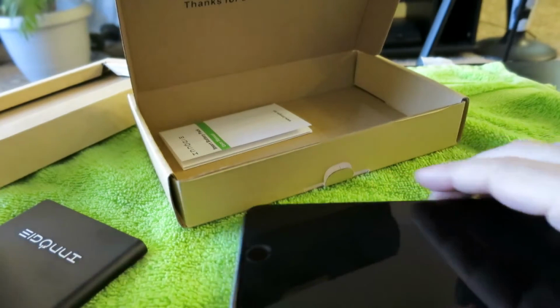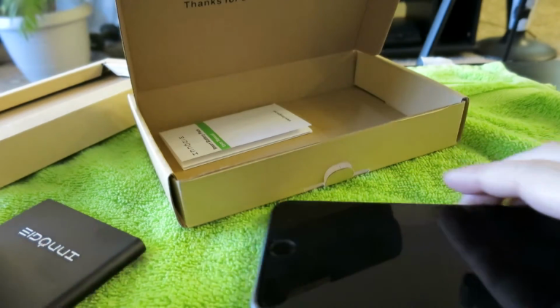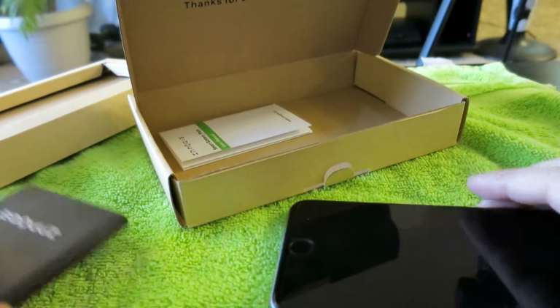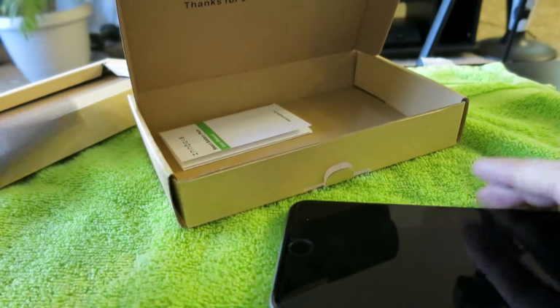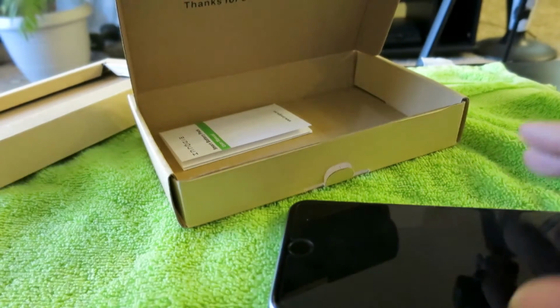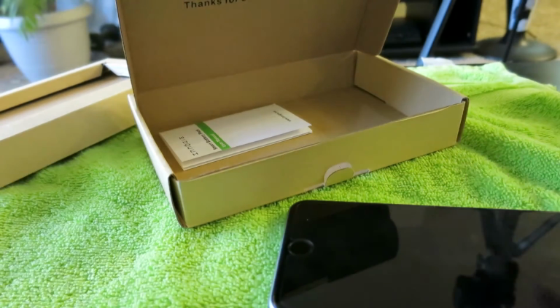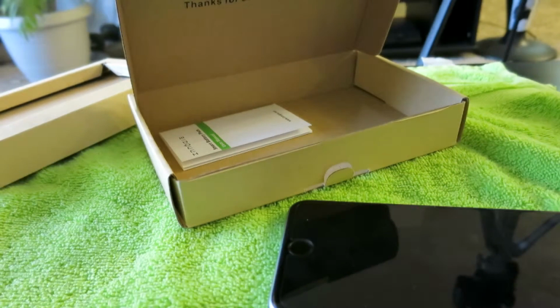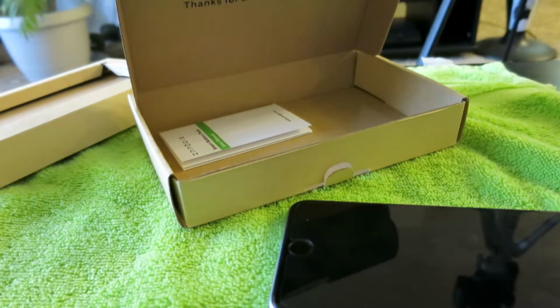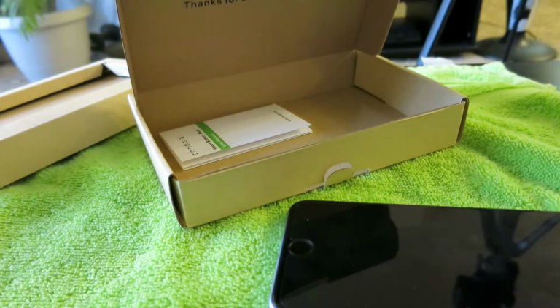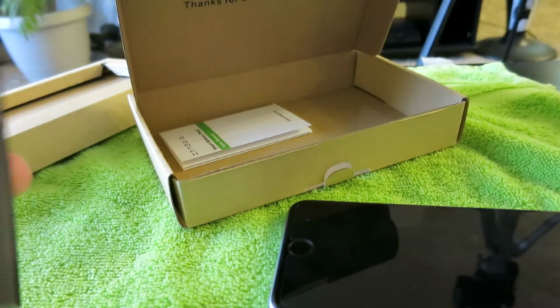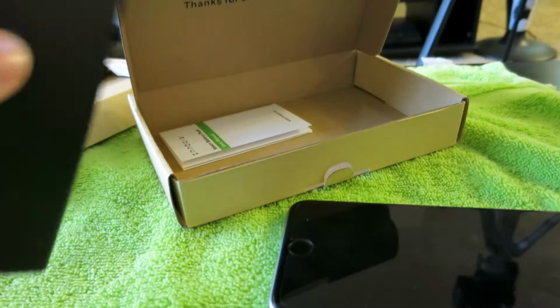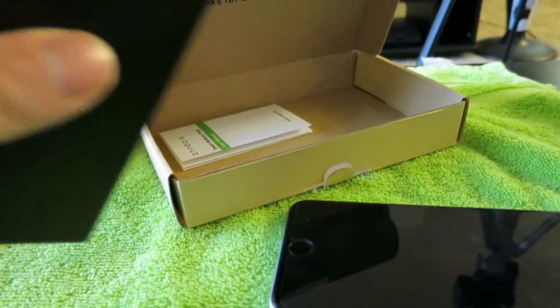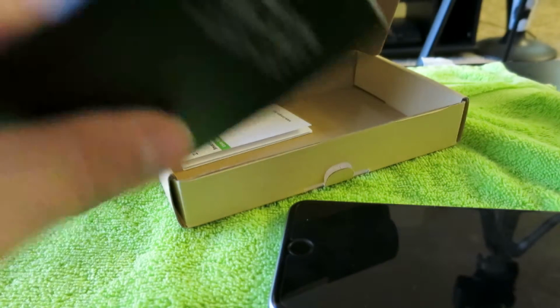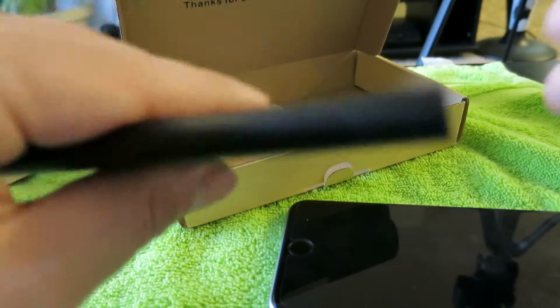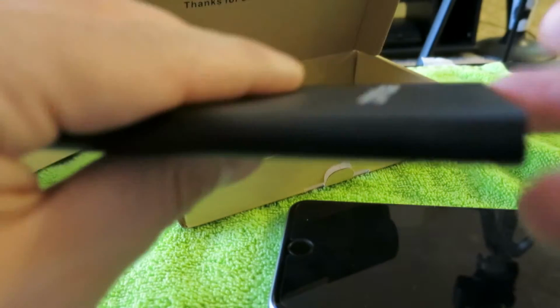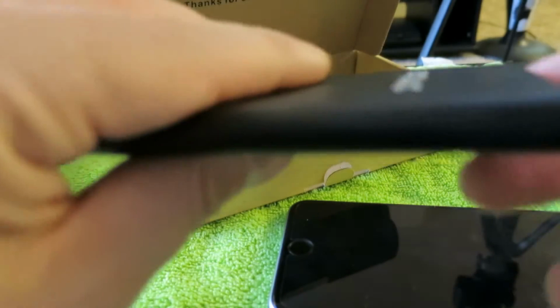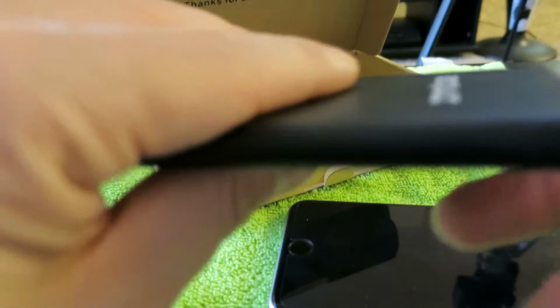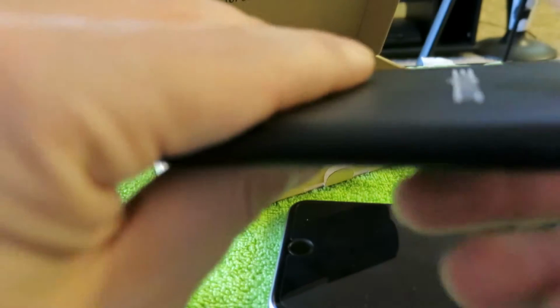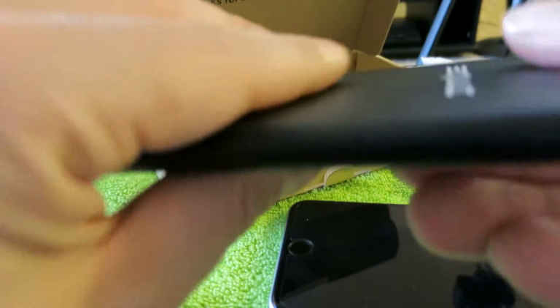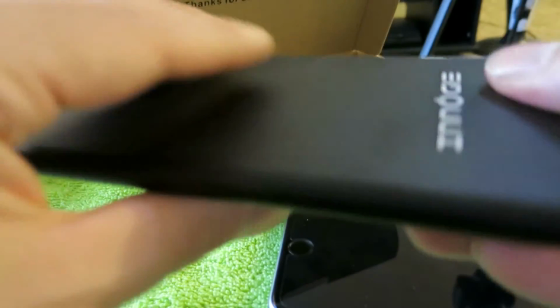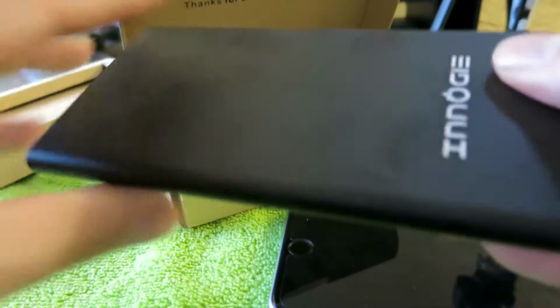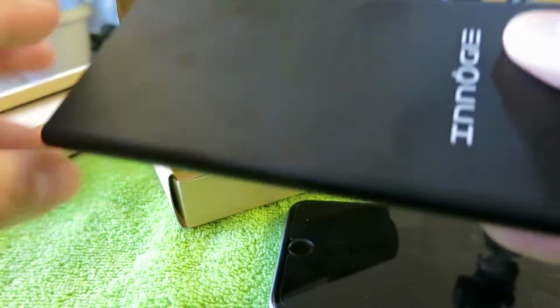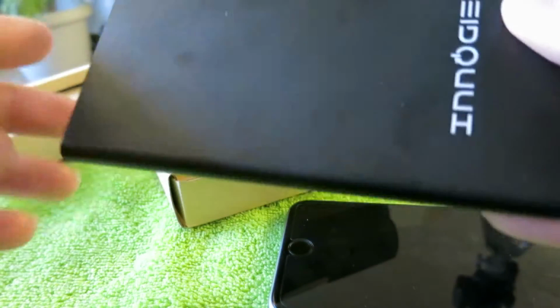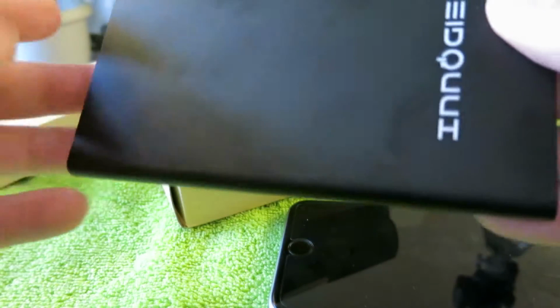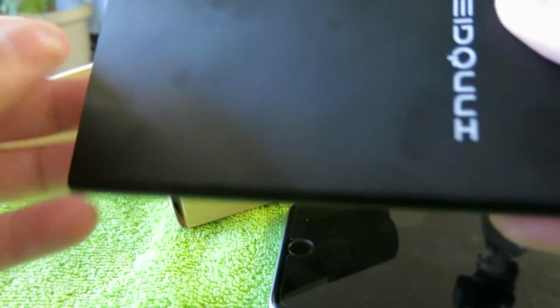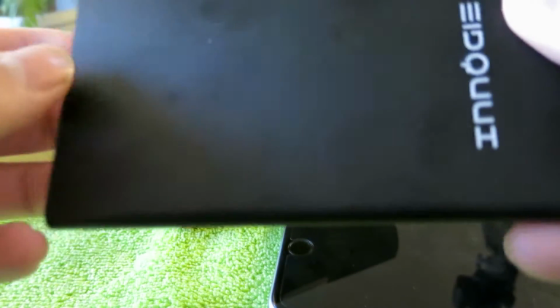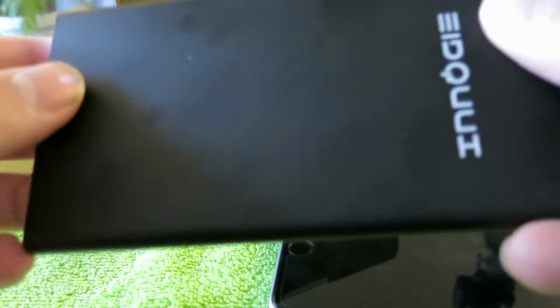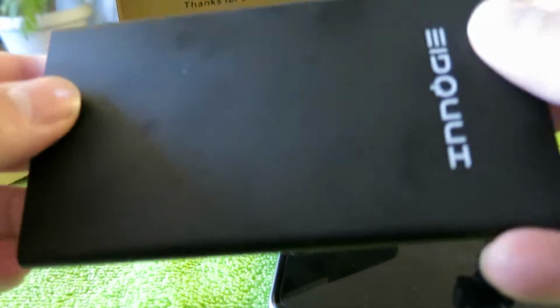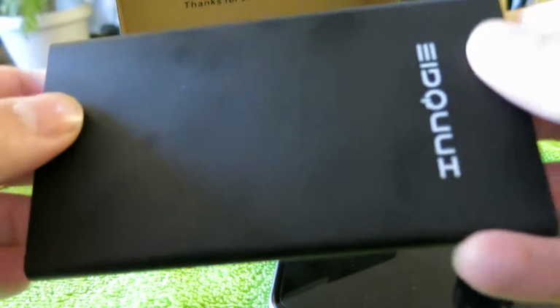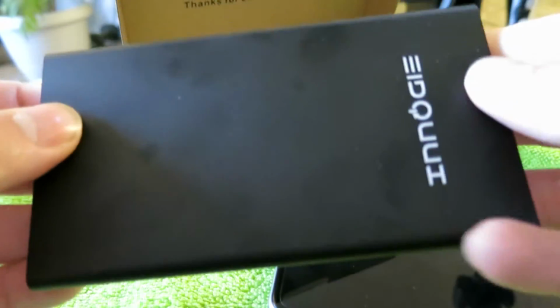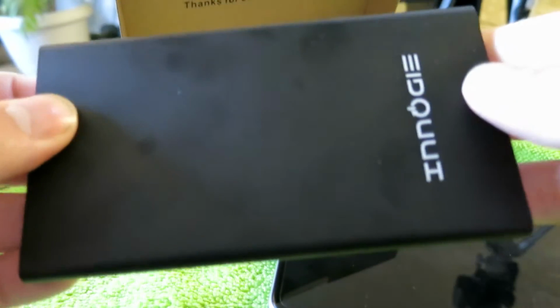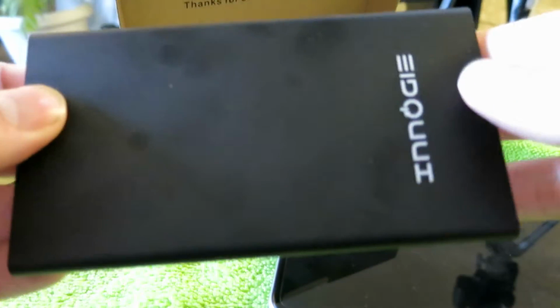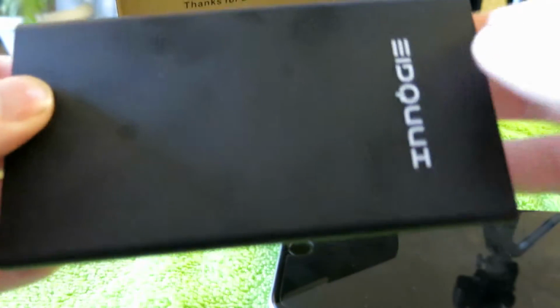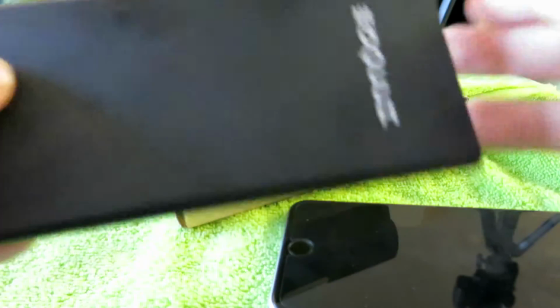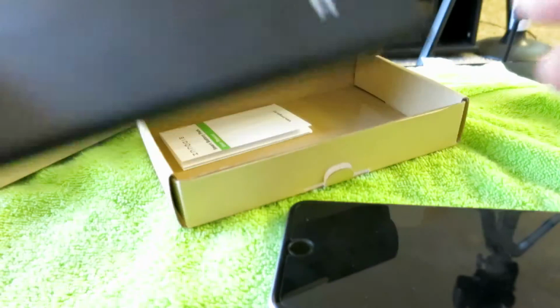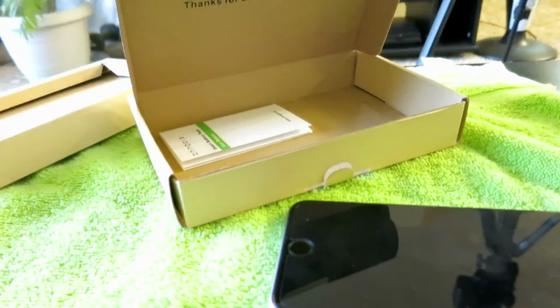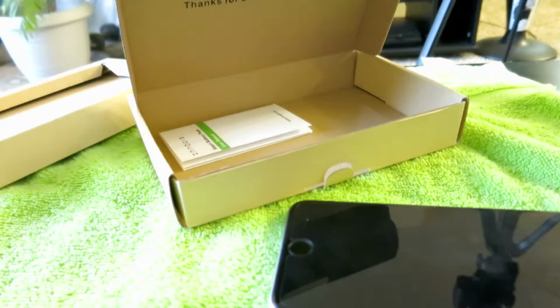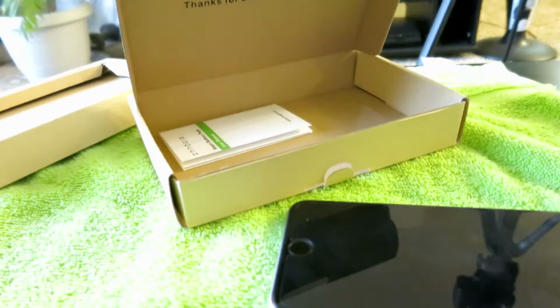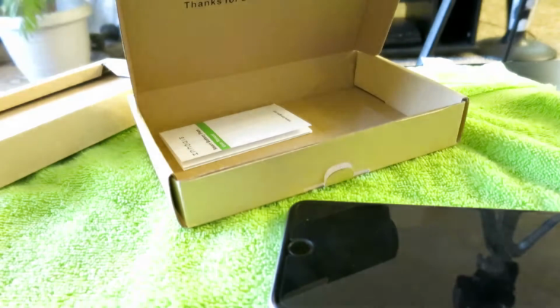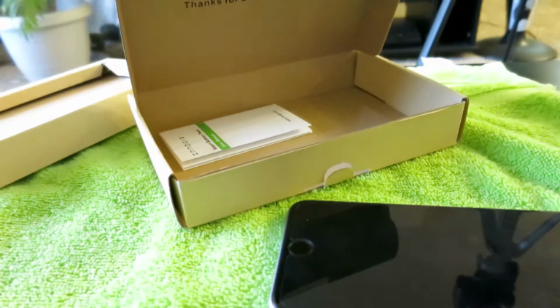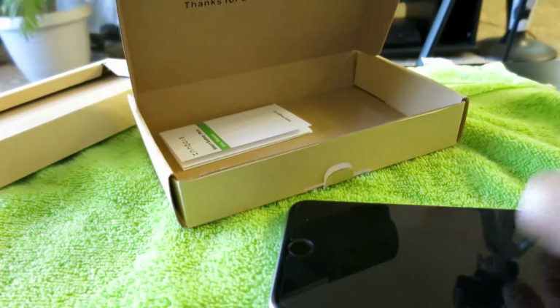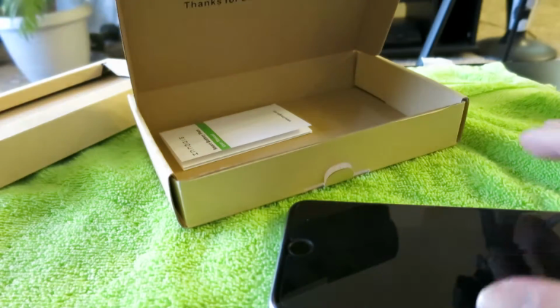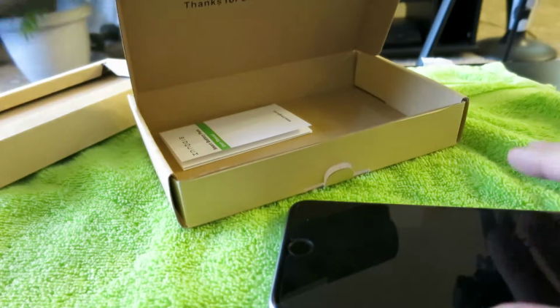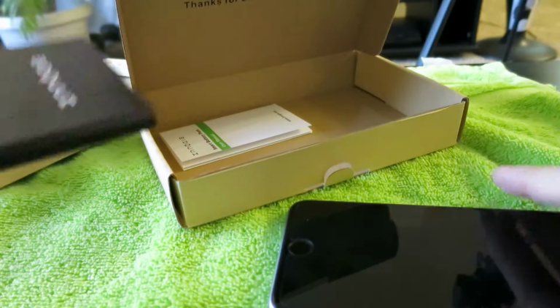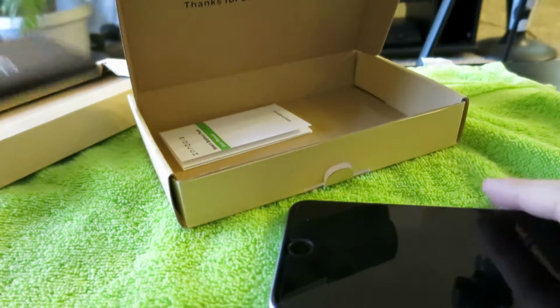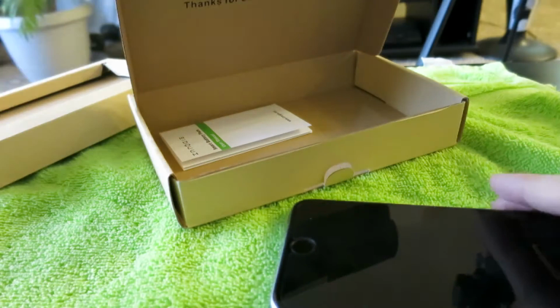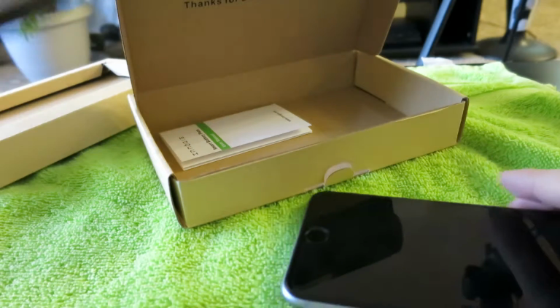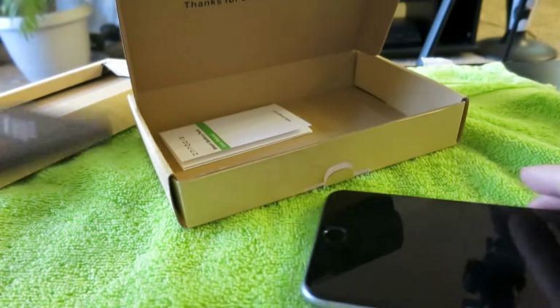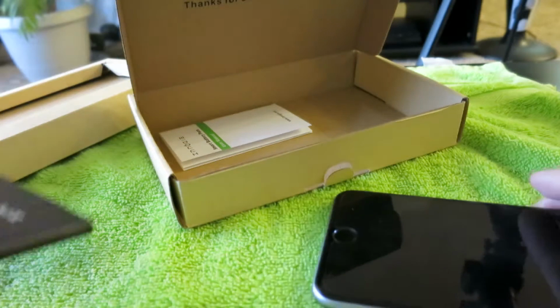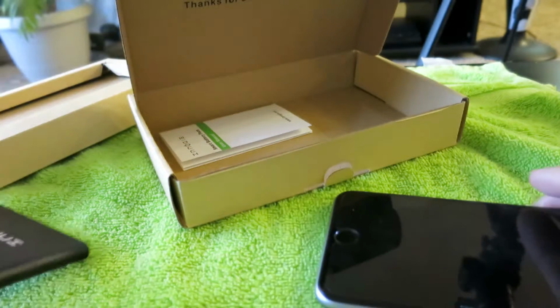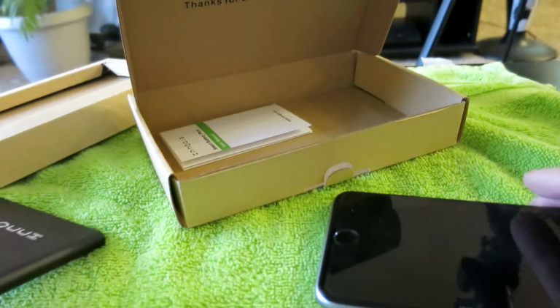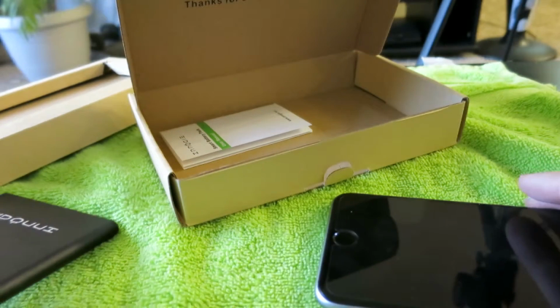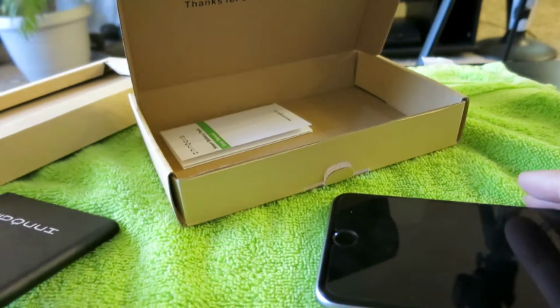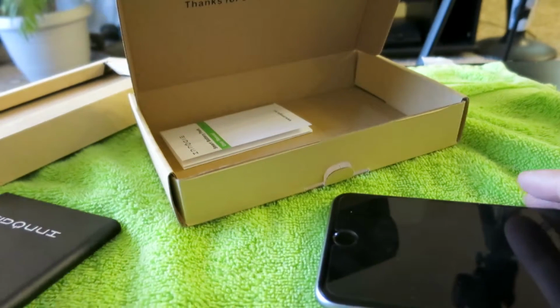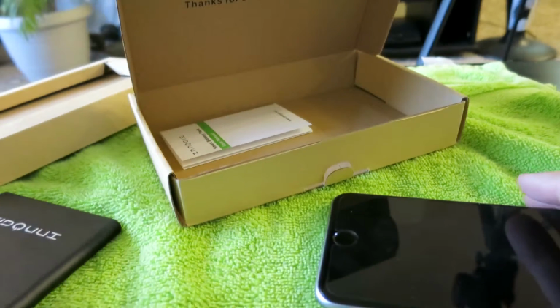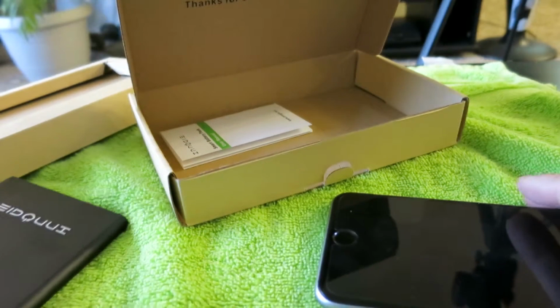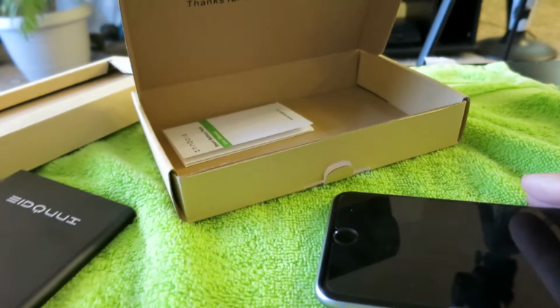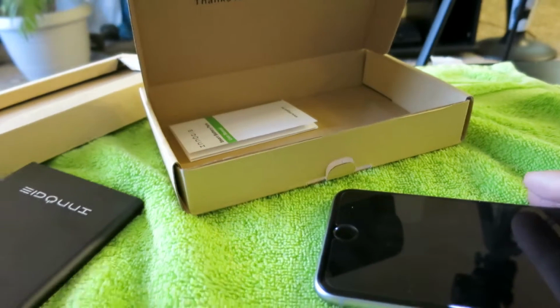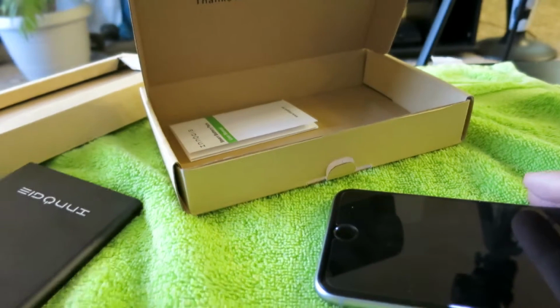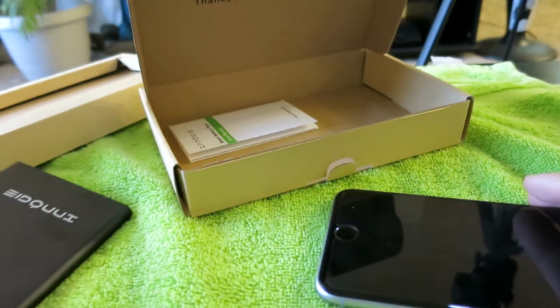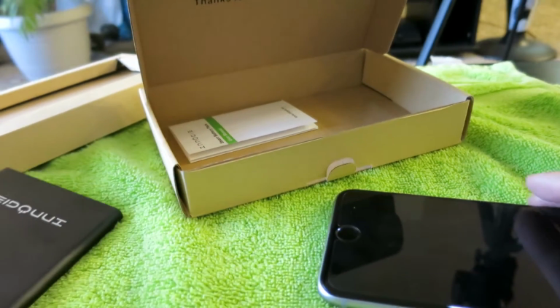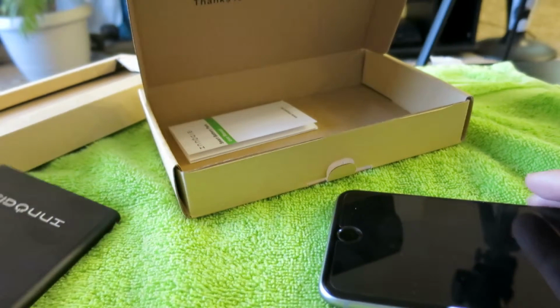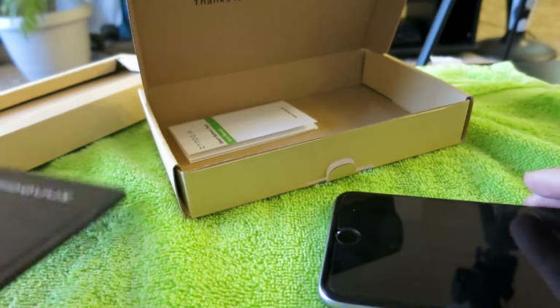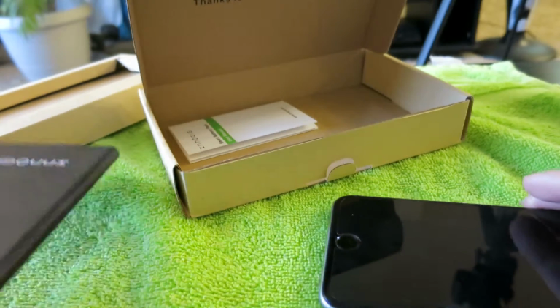I think my iPhone 6s Plus has just shy of 3000 milliamps battery in the phone. So theoretically this thing should give me two full charges and a little bit more.